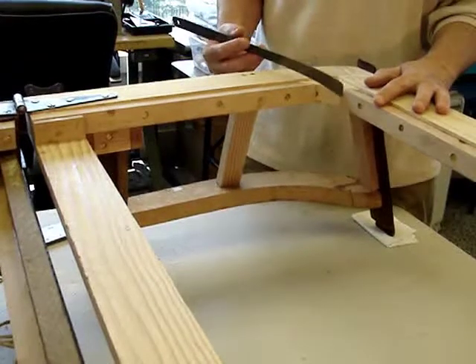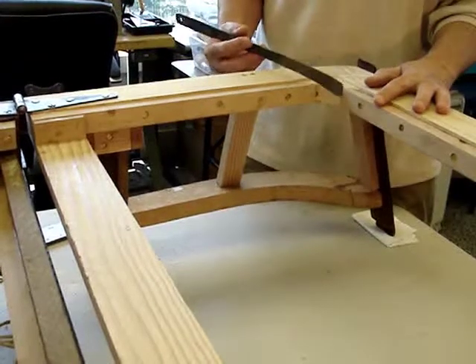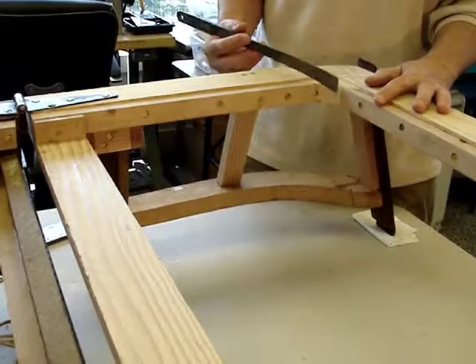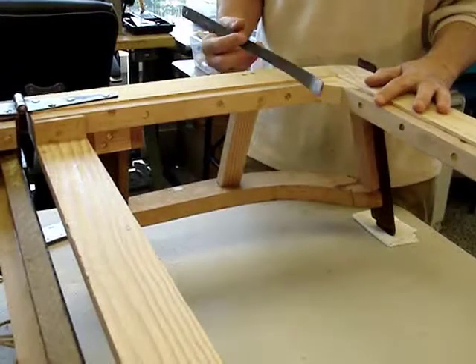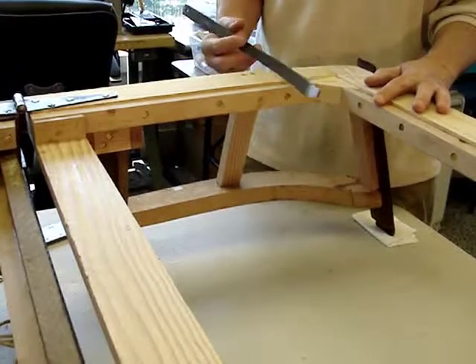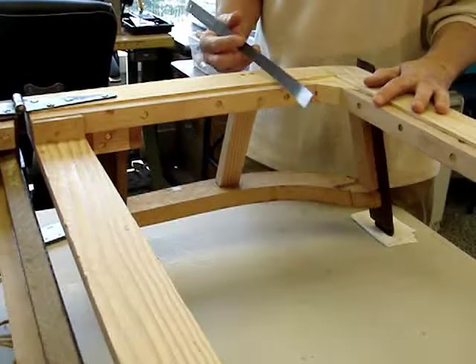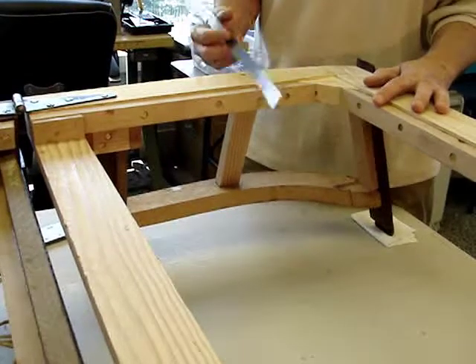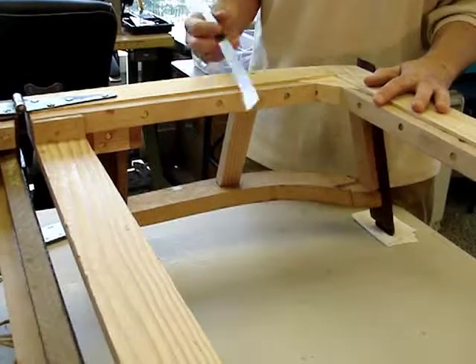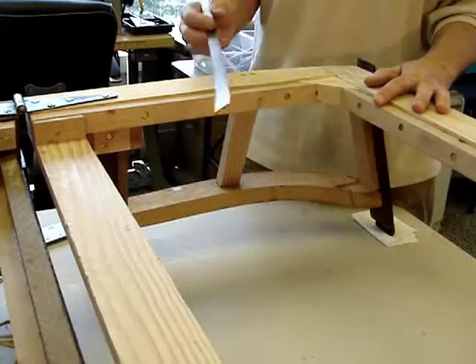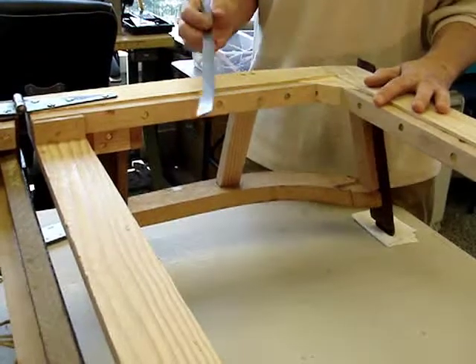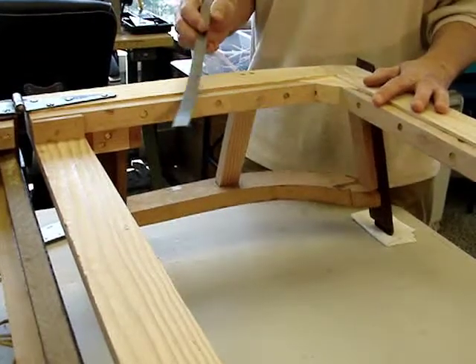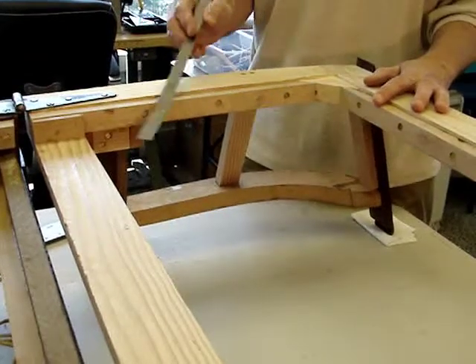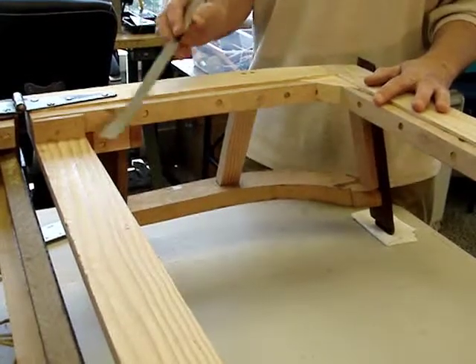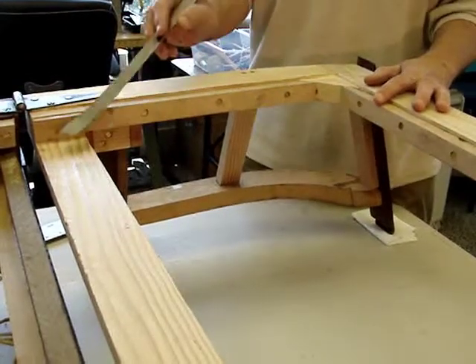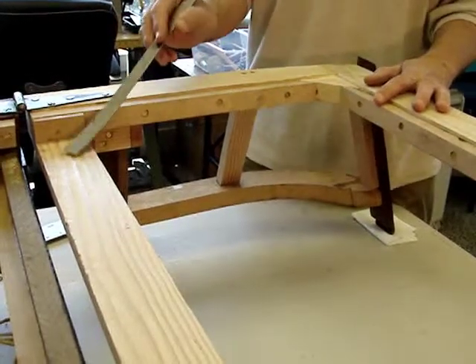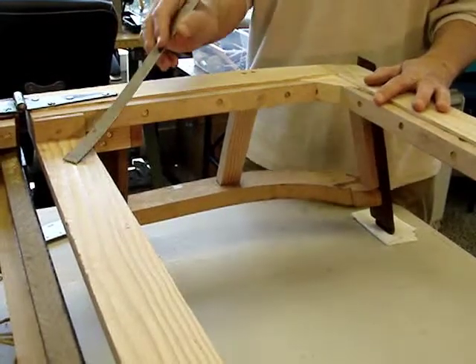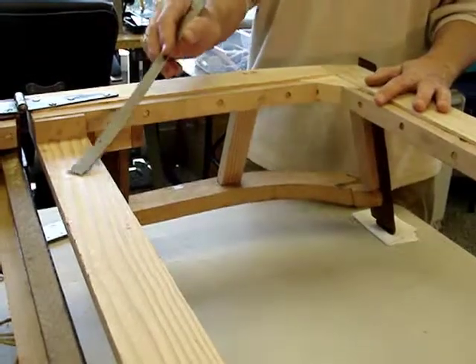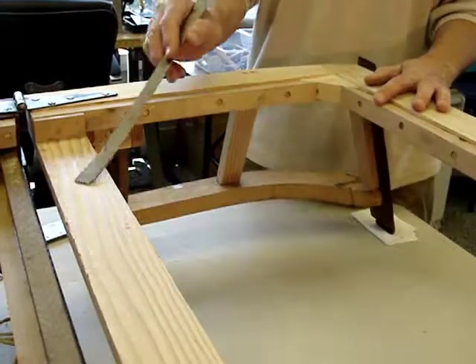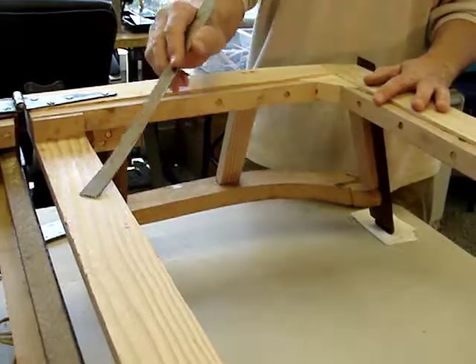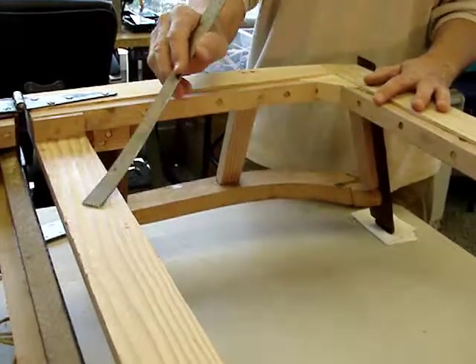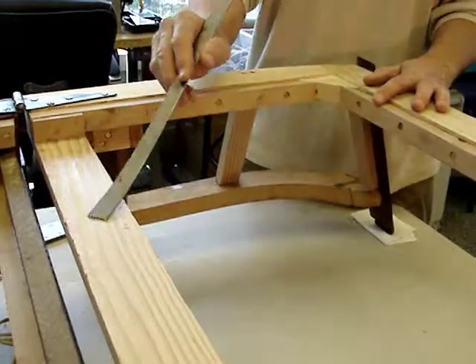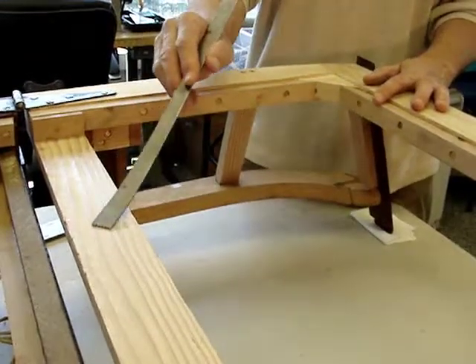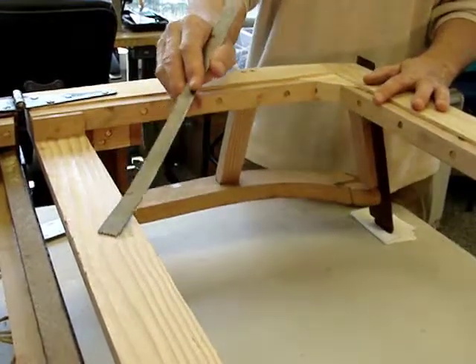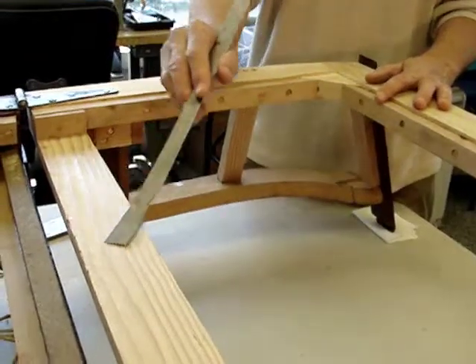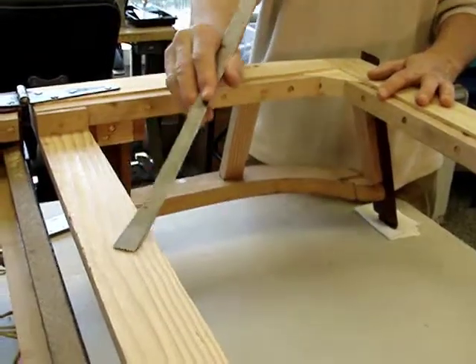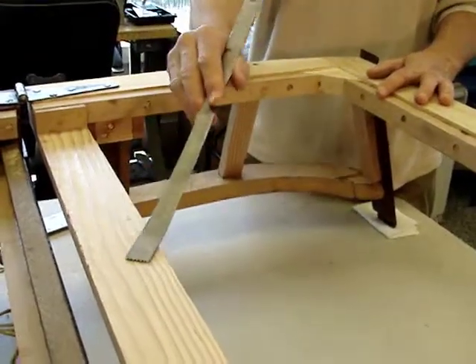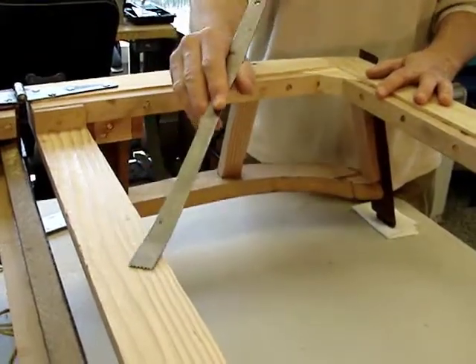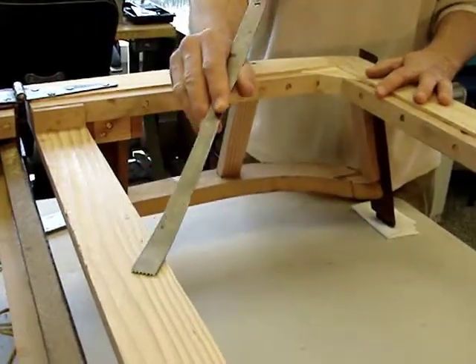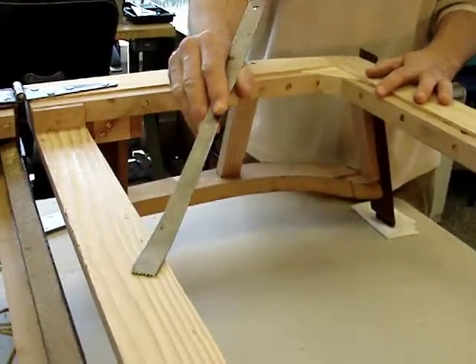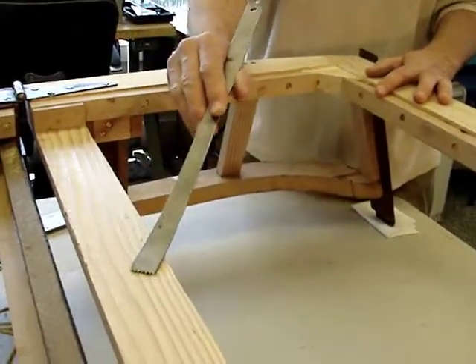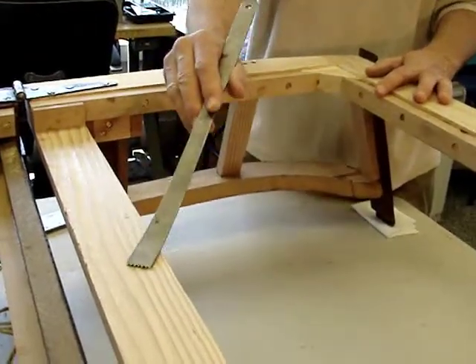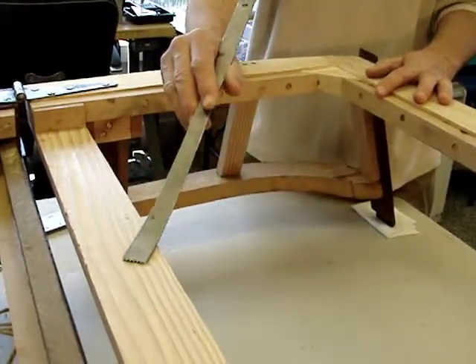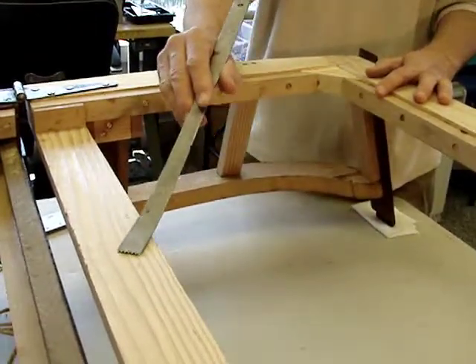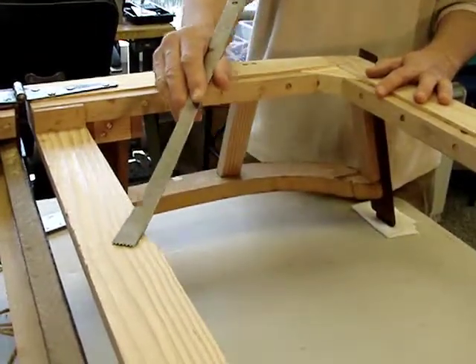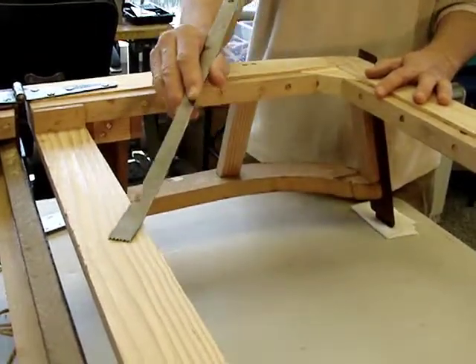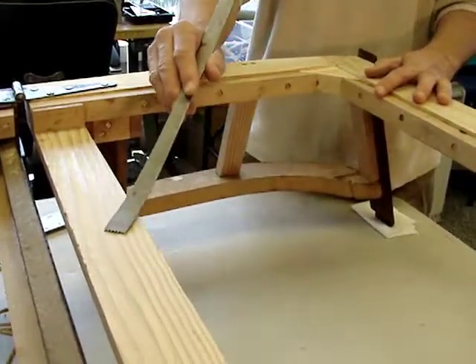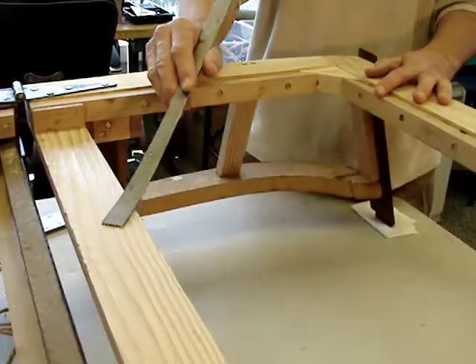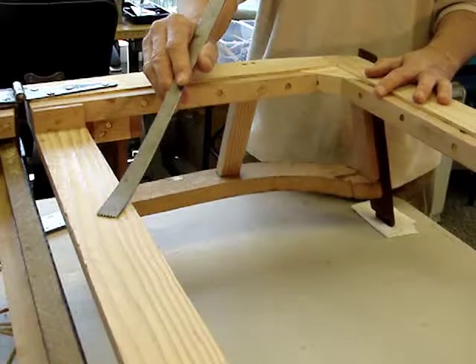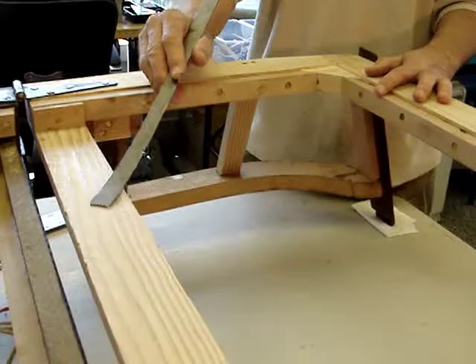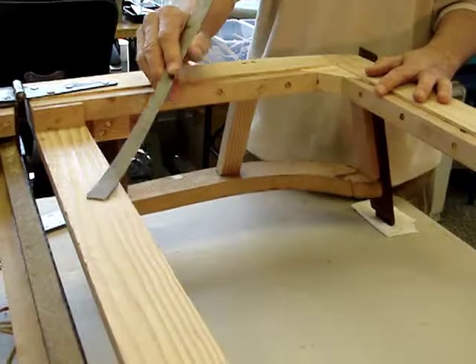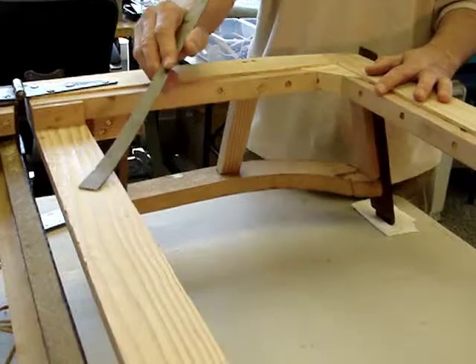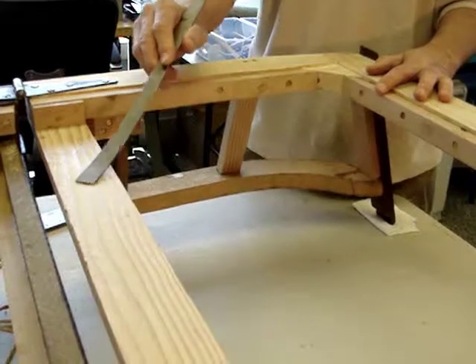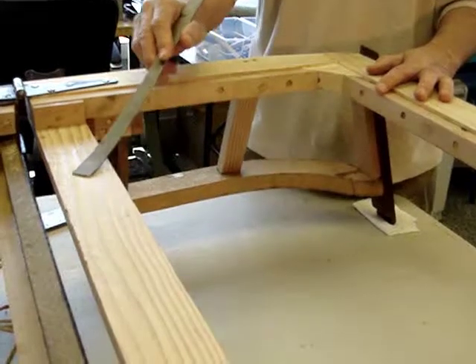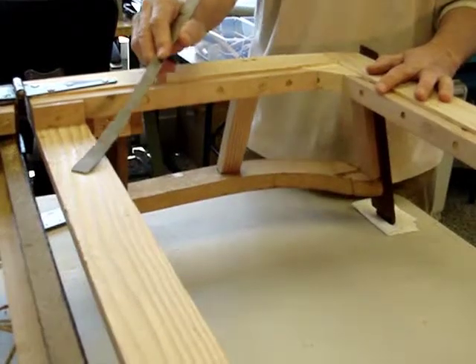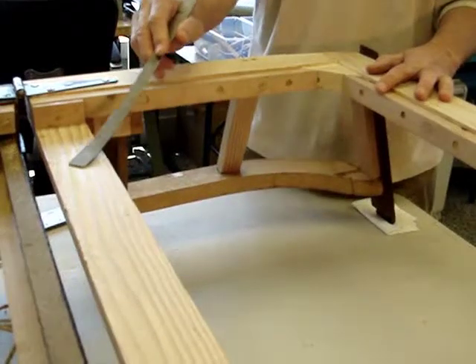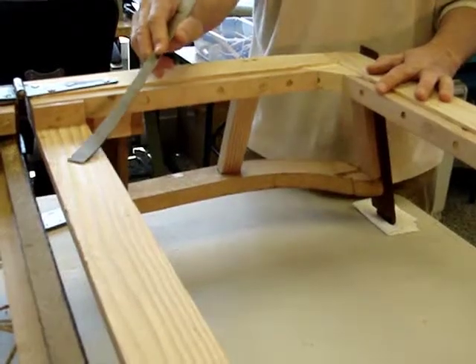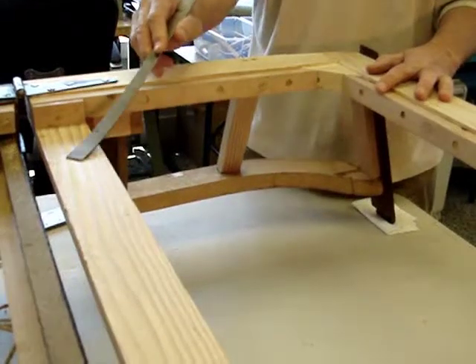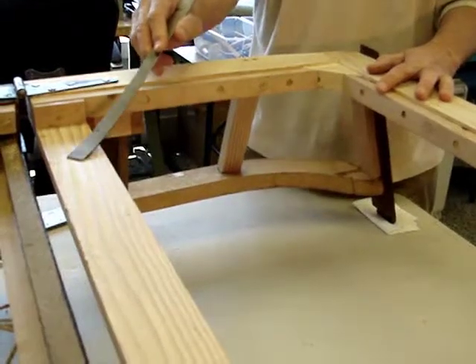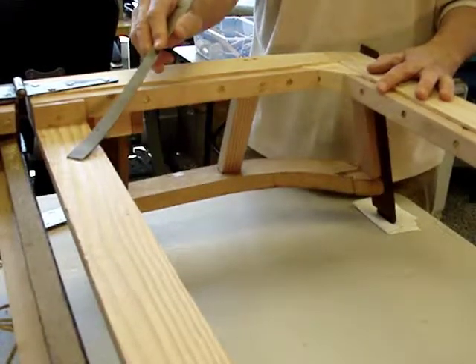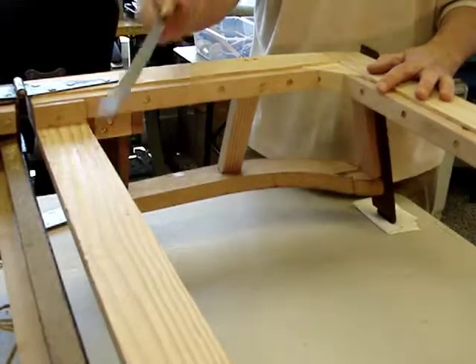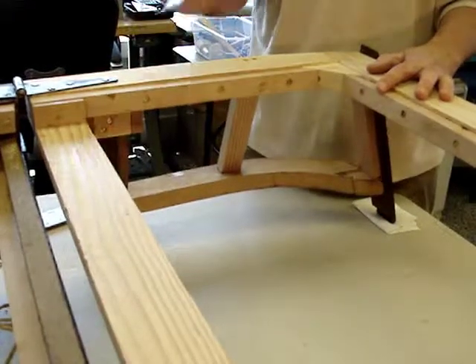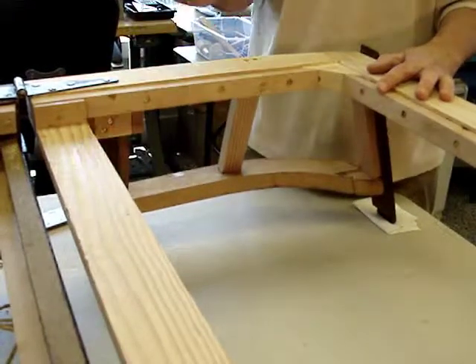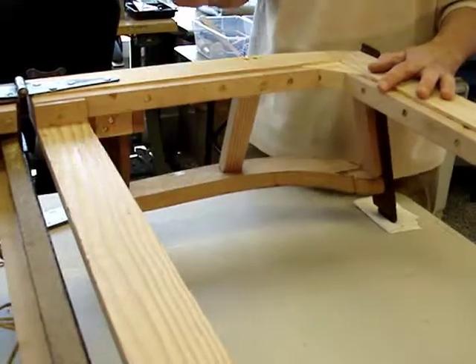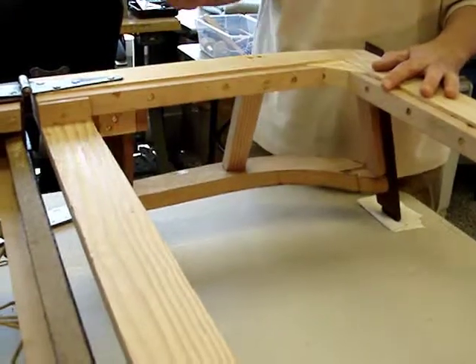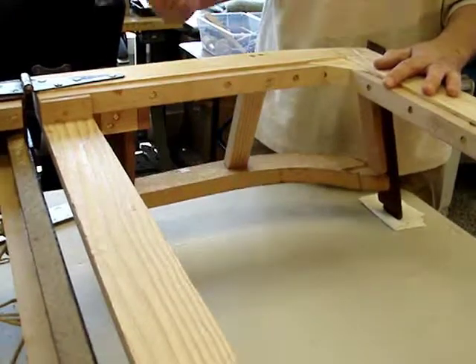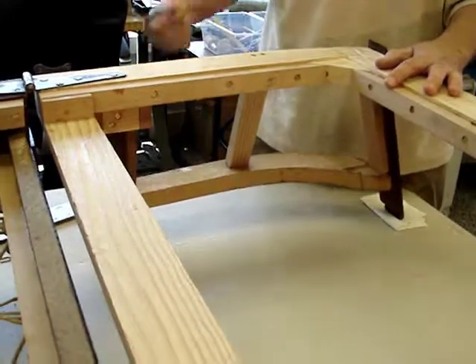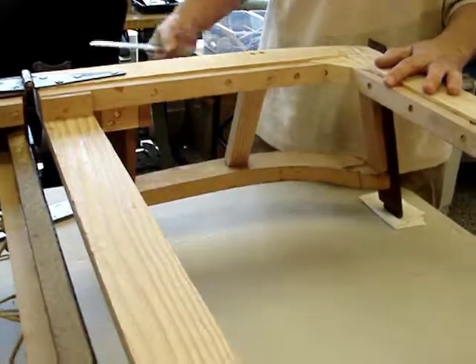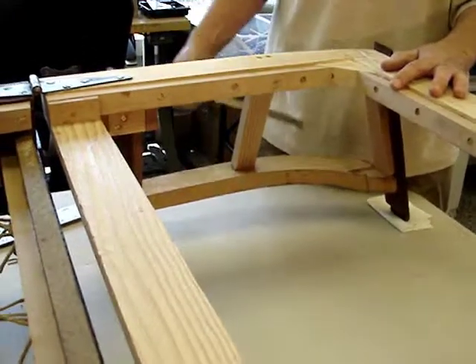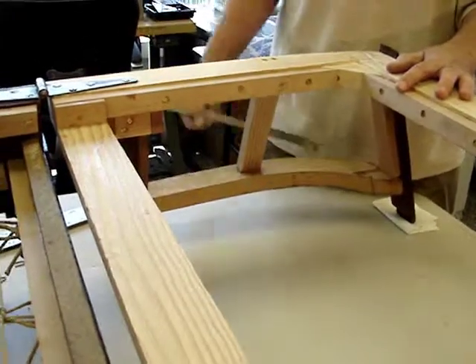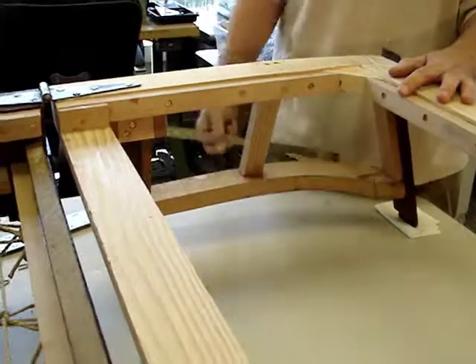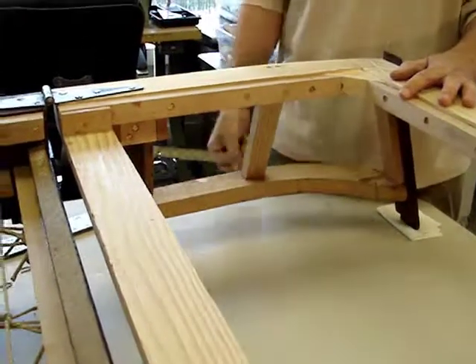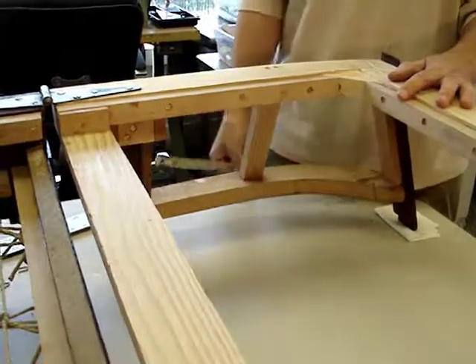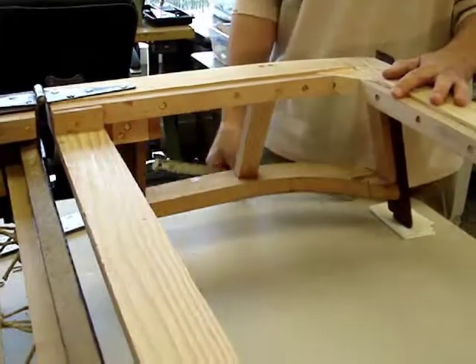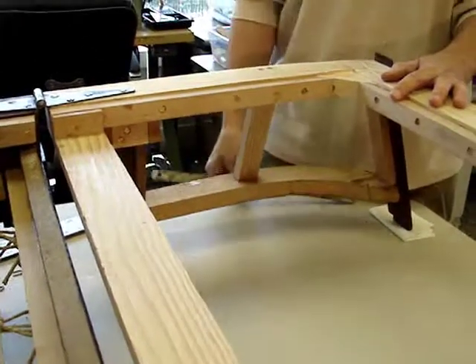One last item: this is the front seat rail, and let me turn it up so you can see that.